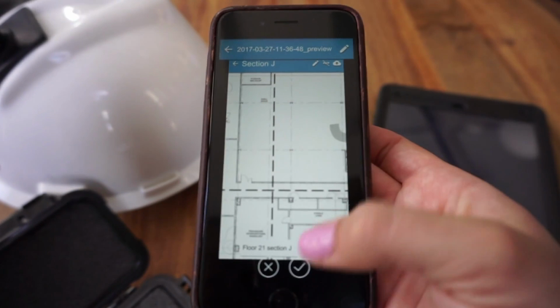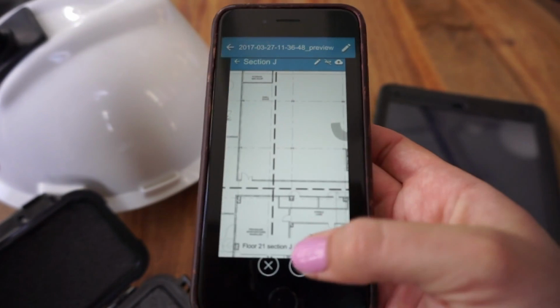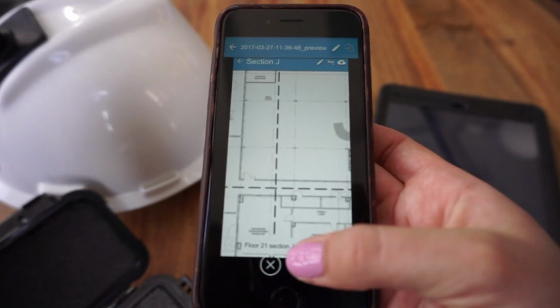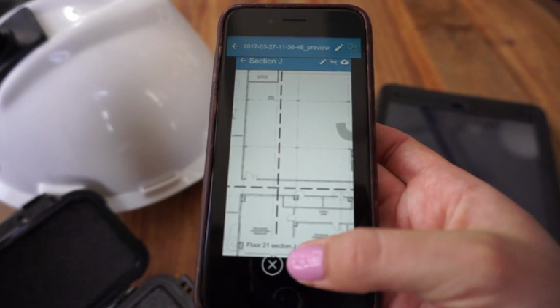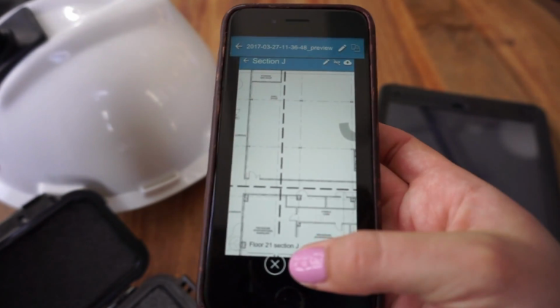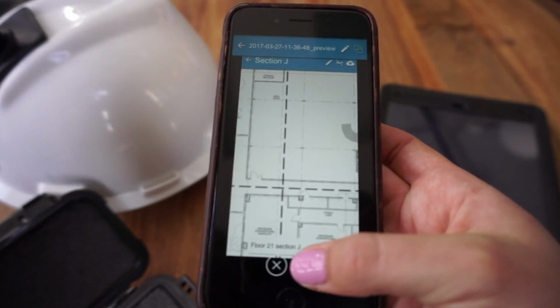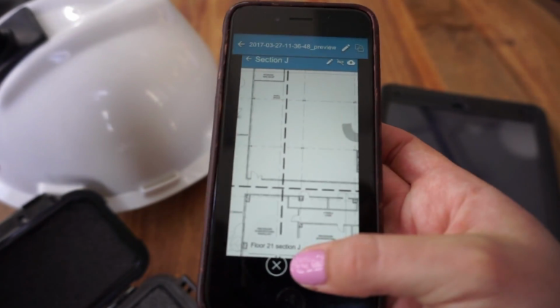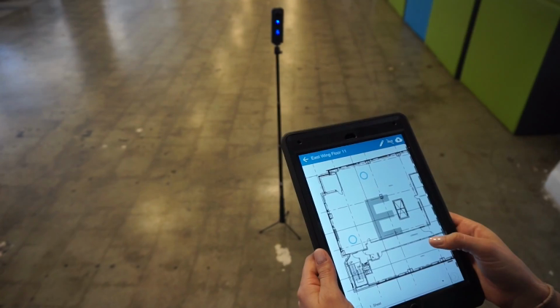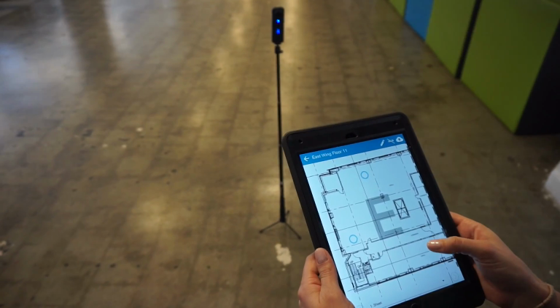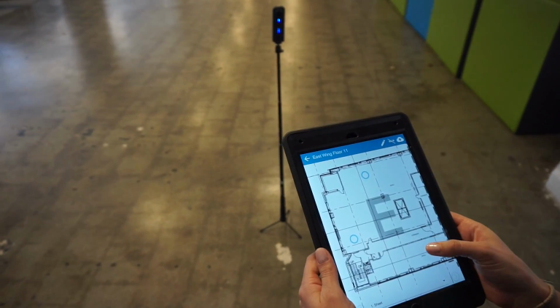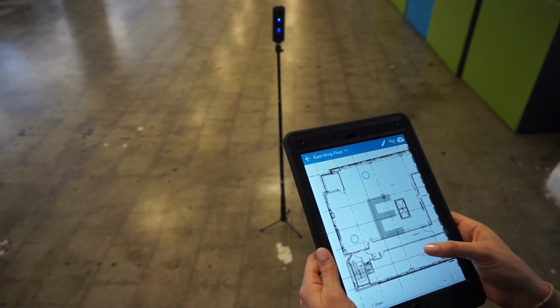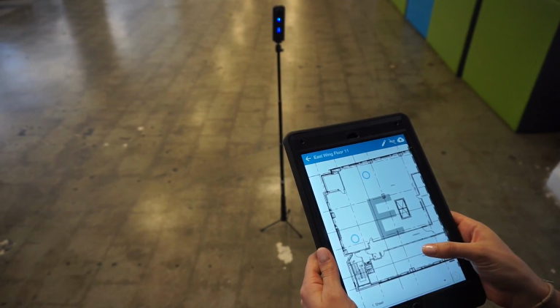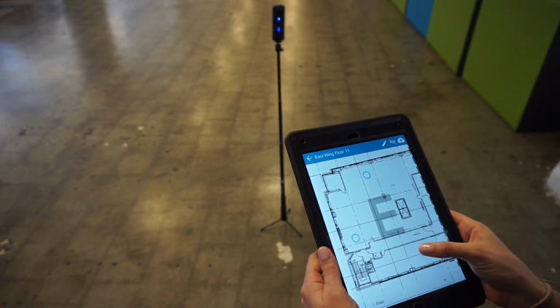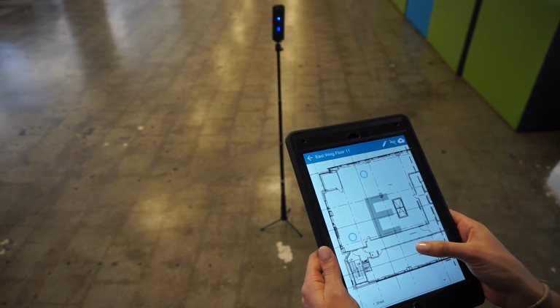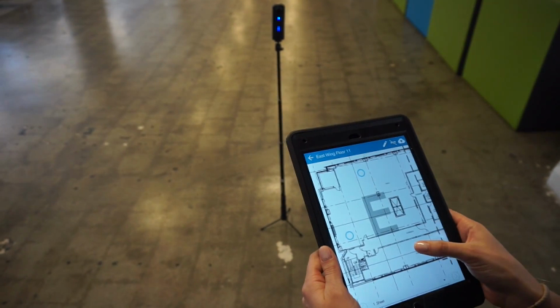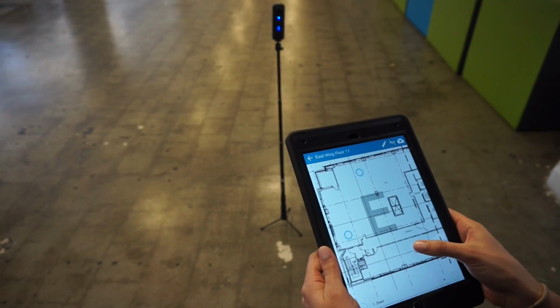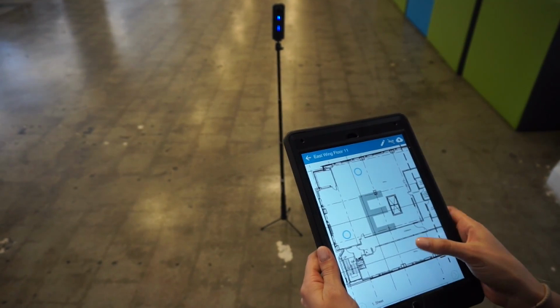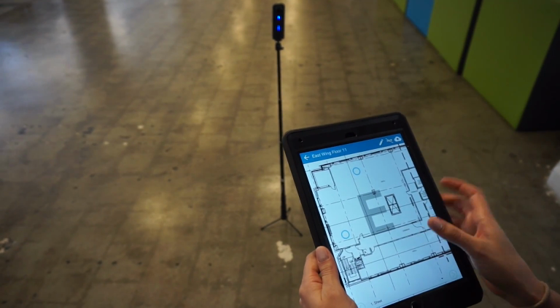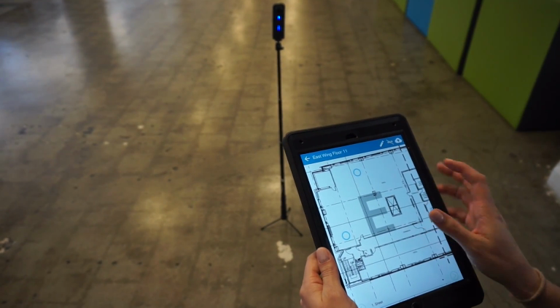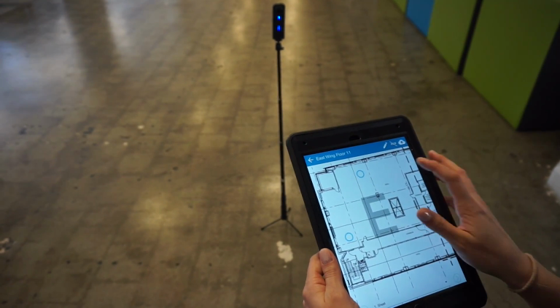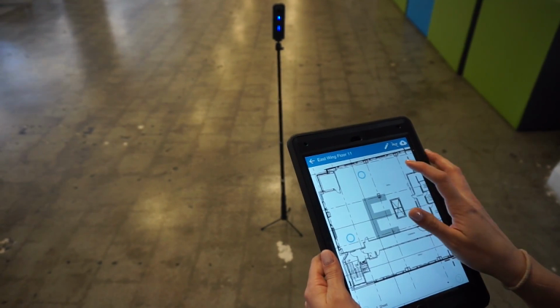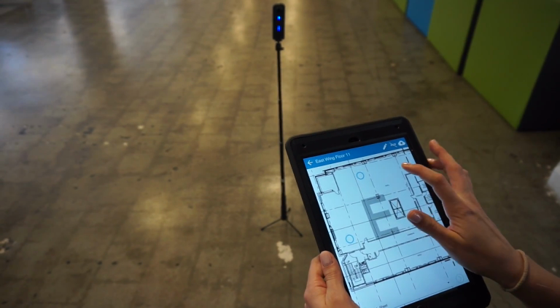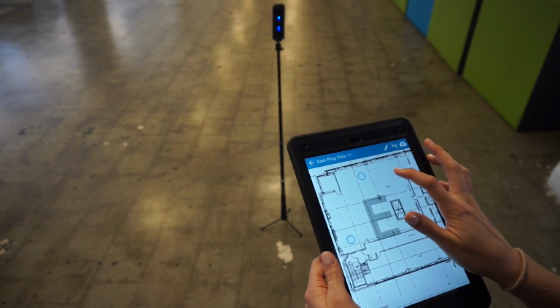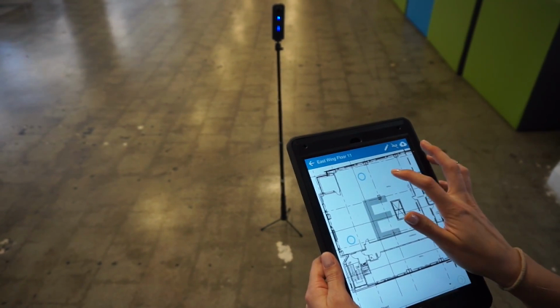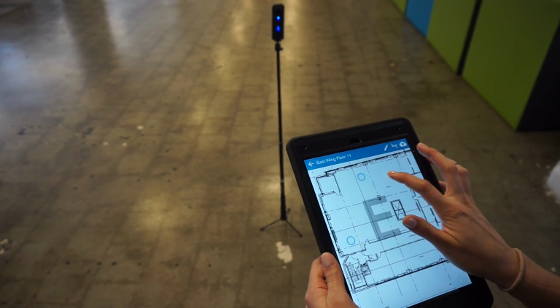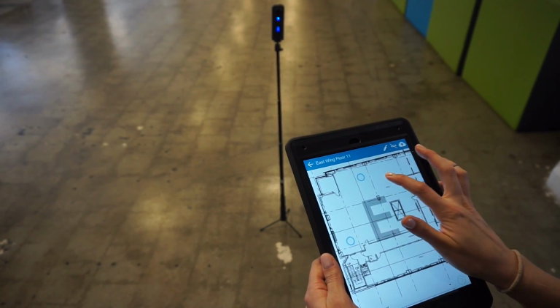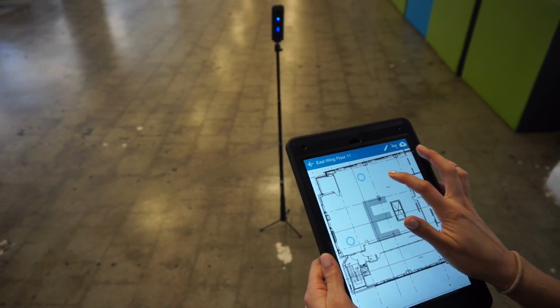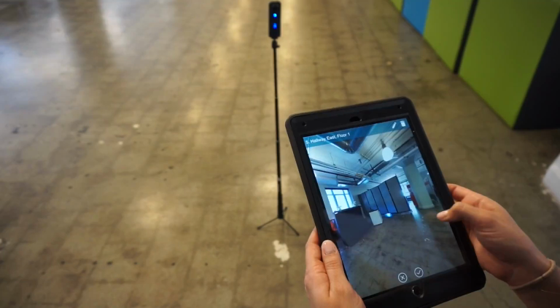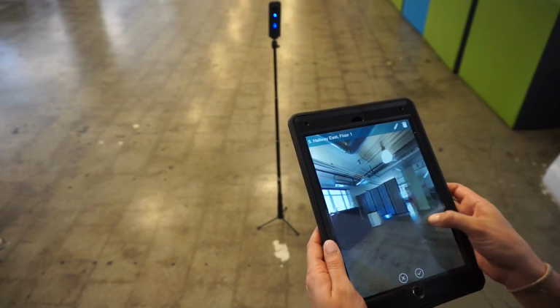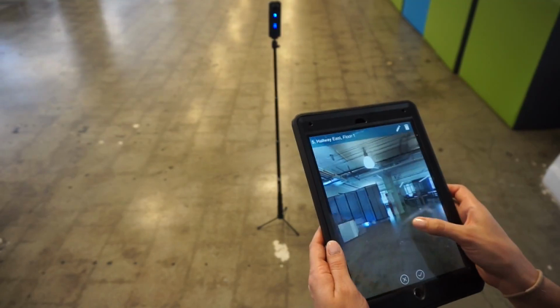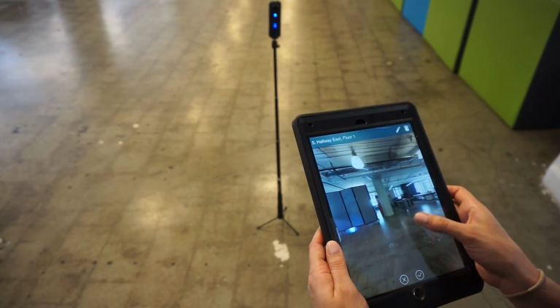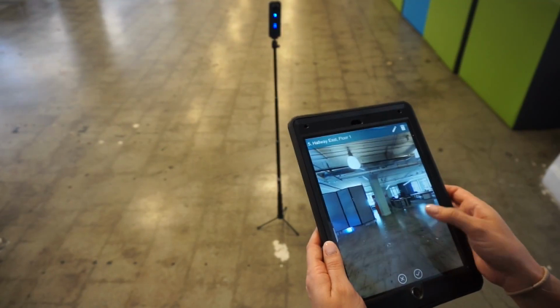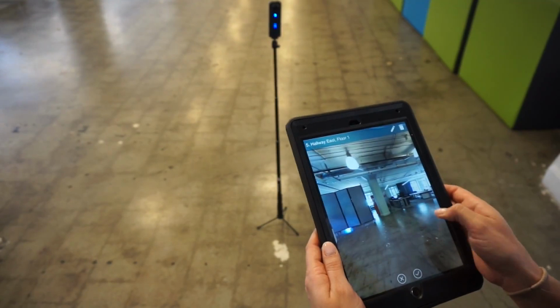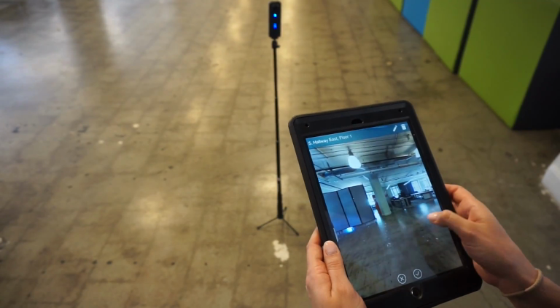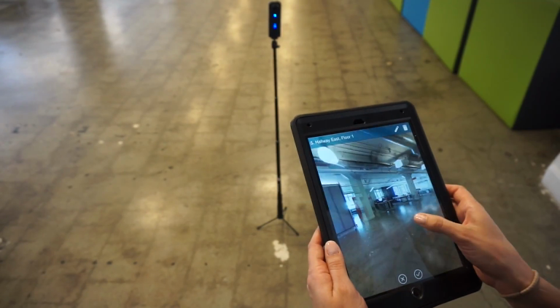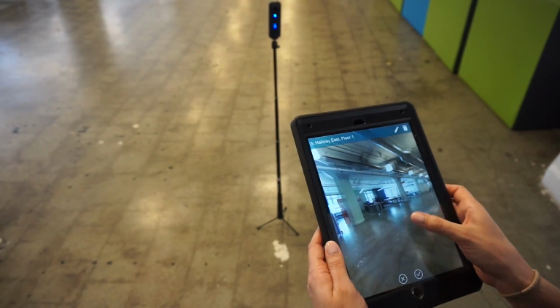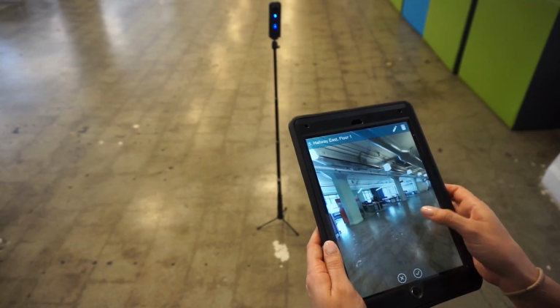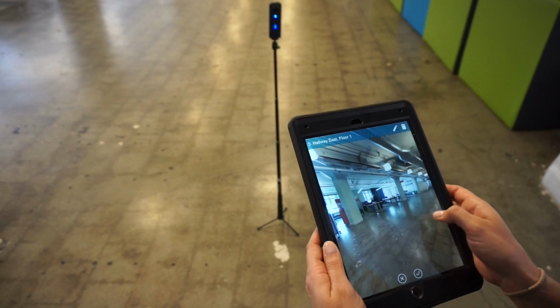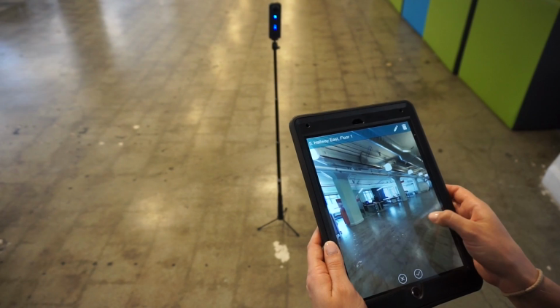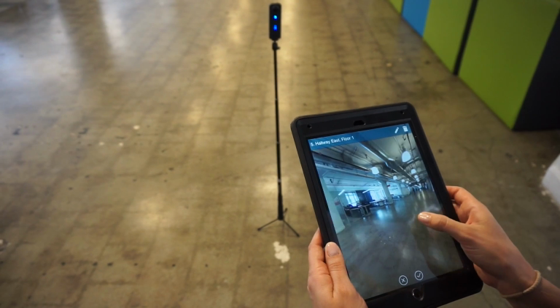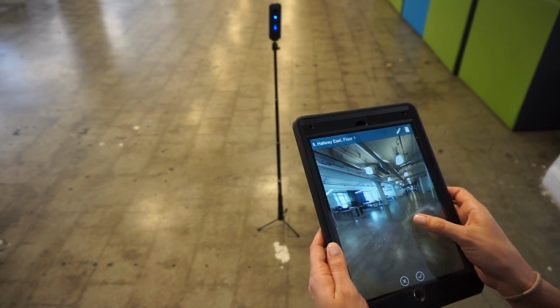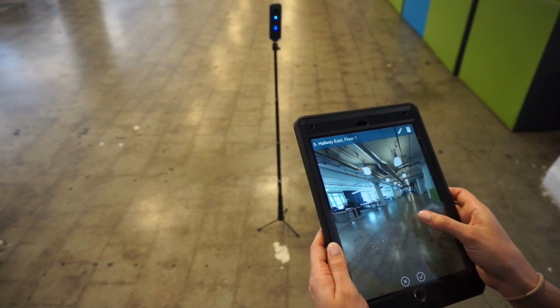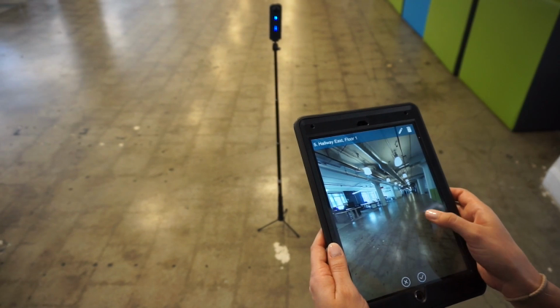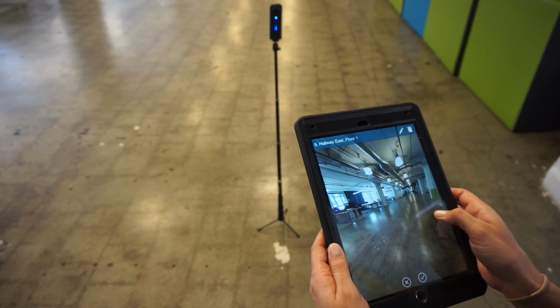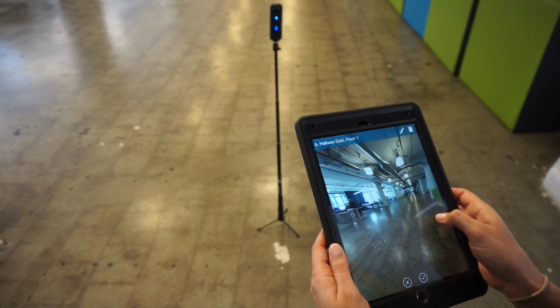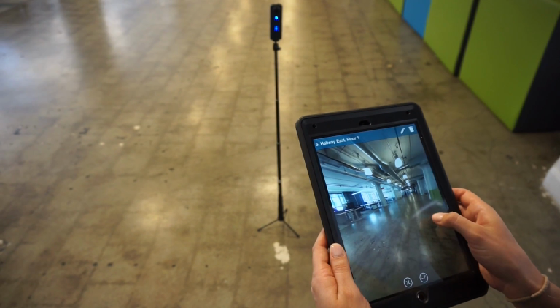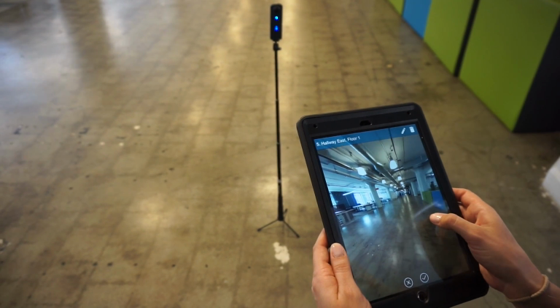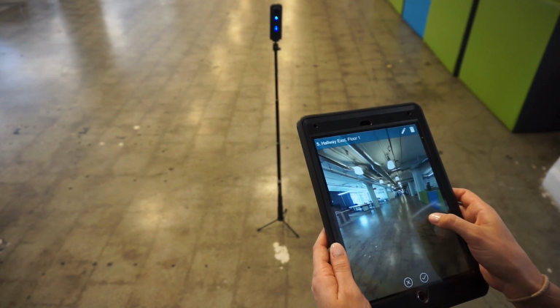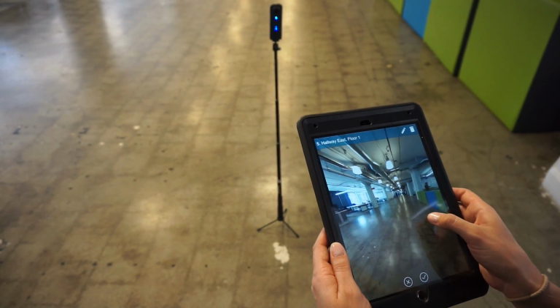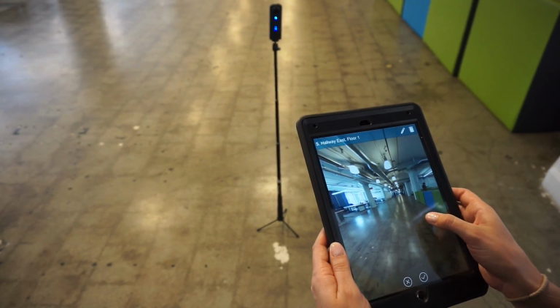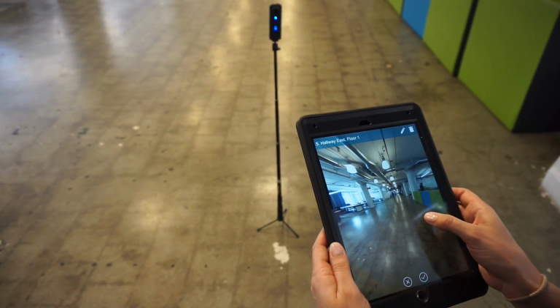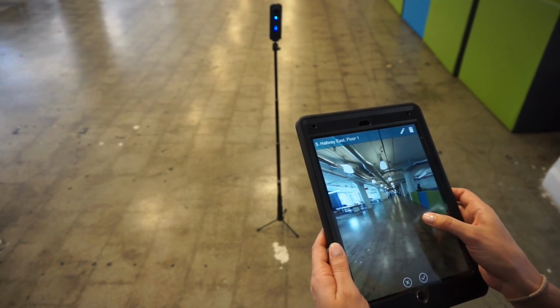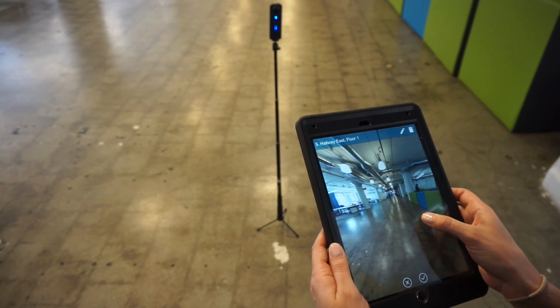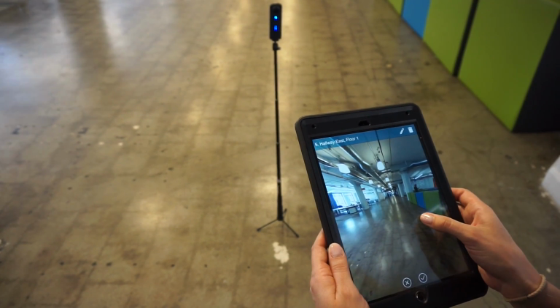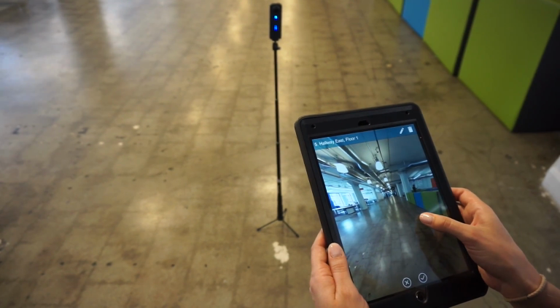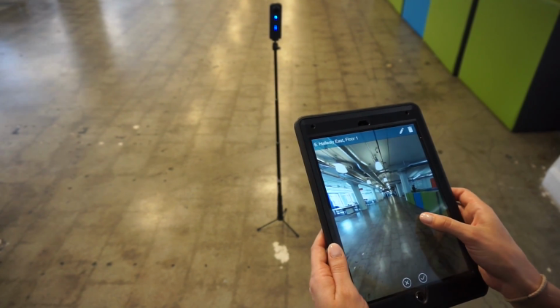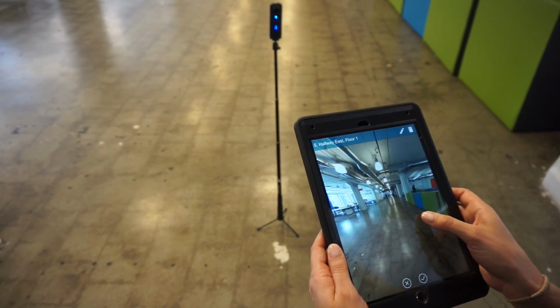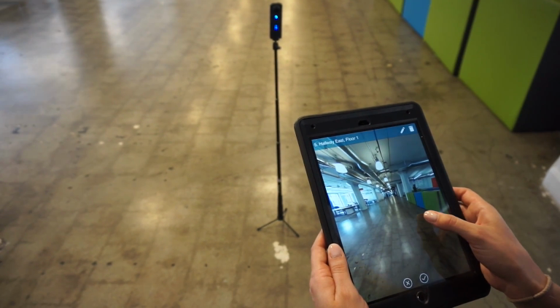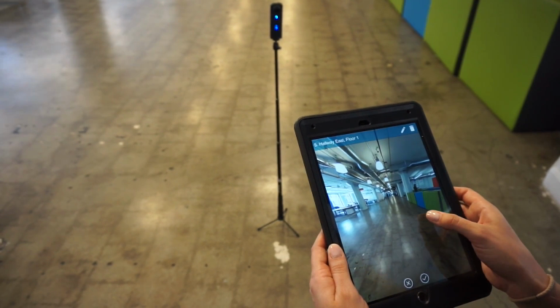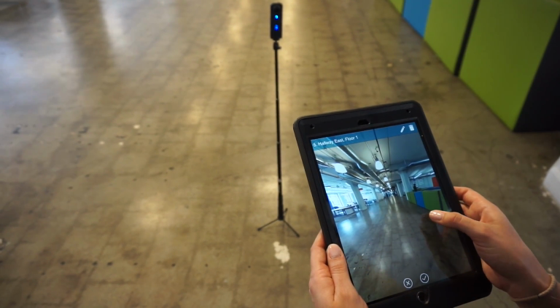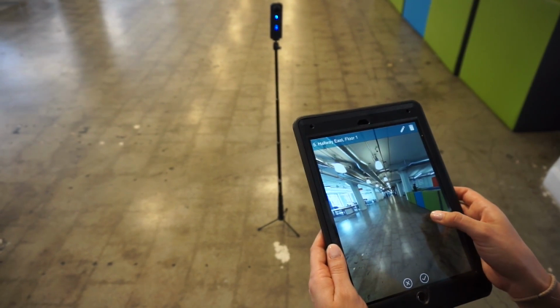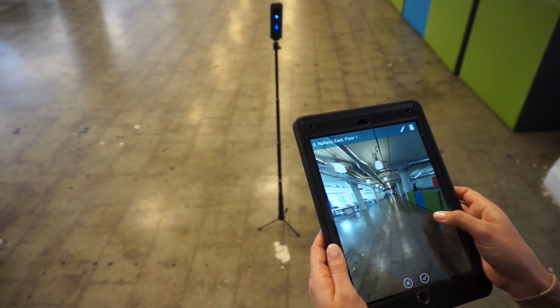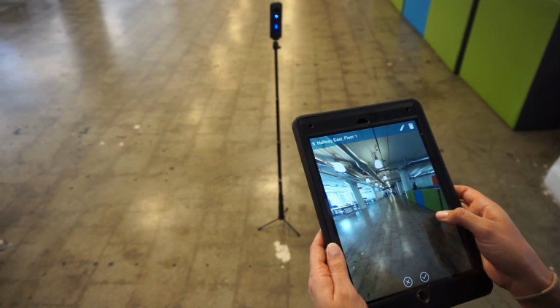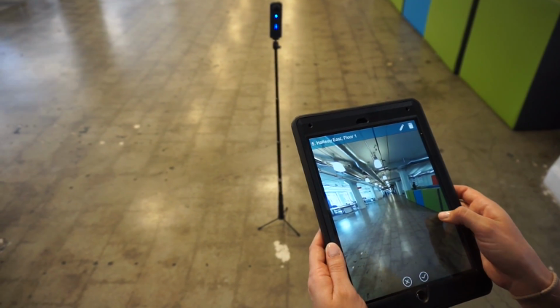place the camera in the middle of the room, and tap on your location within the floor plan to take a picture. You just captured the whole room in one shot.